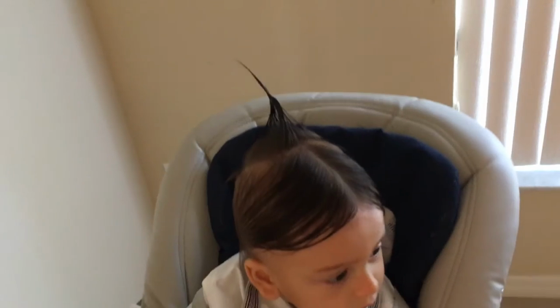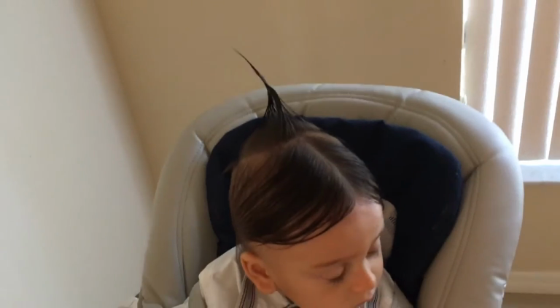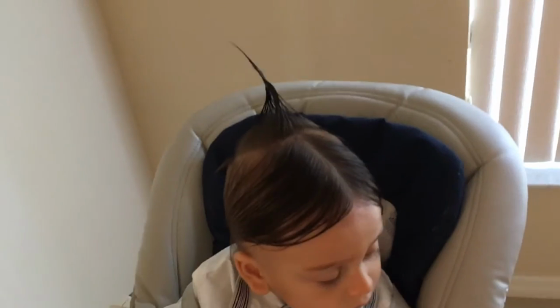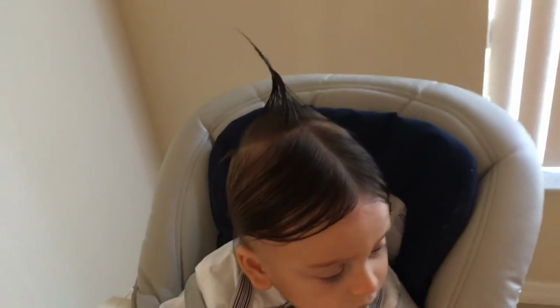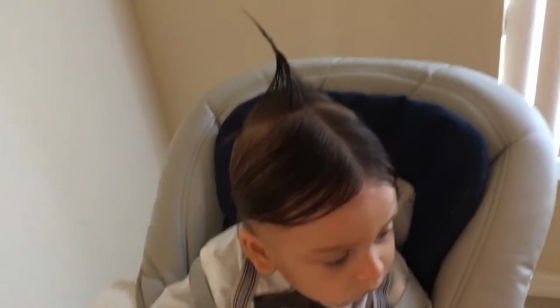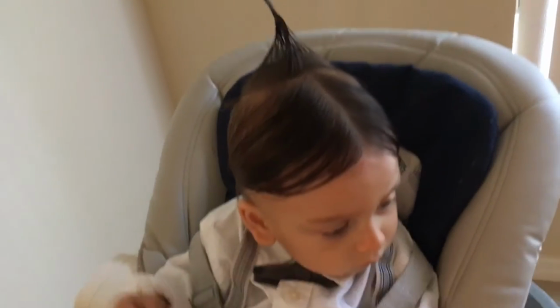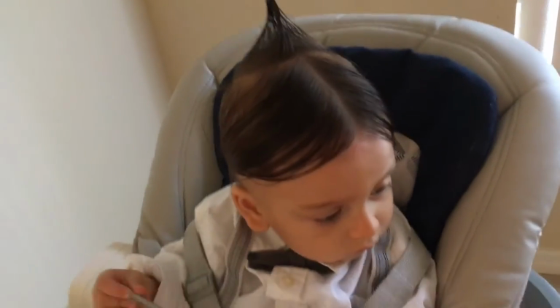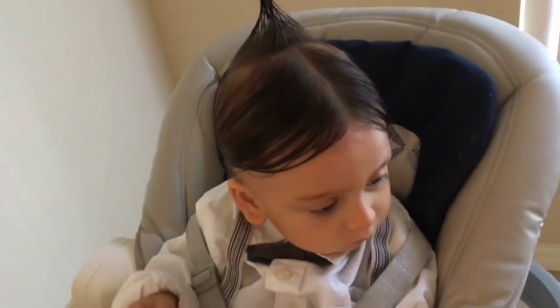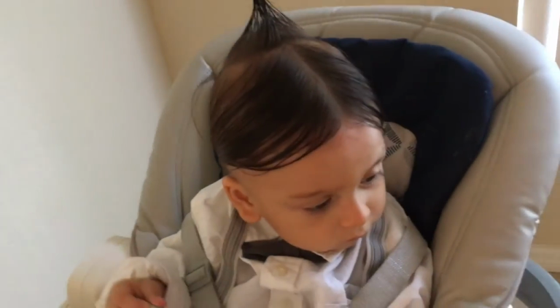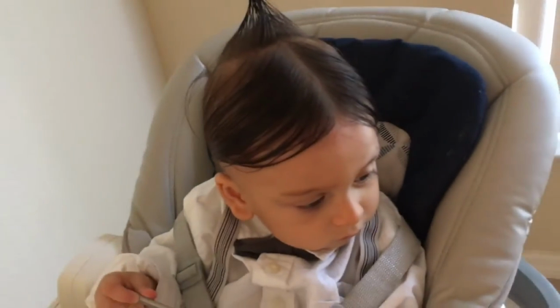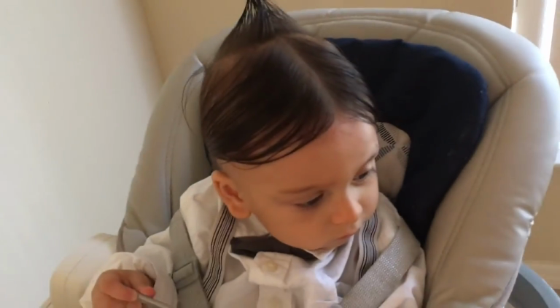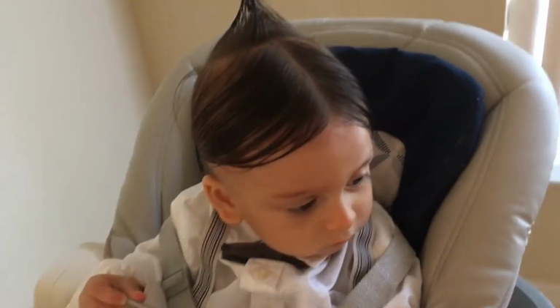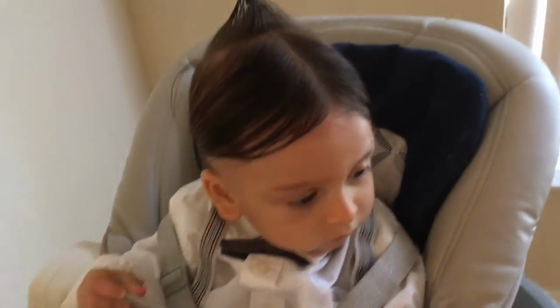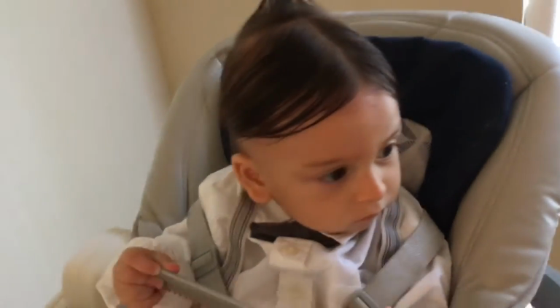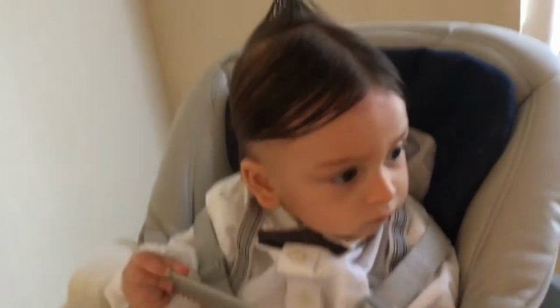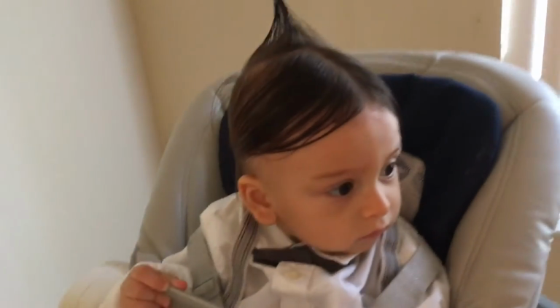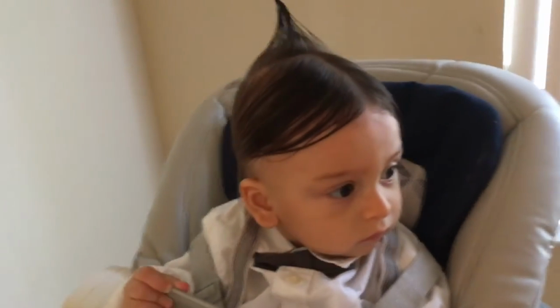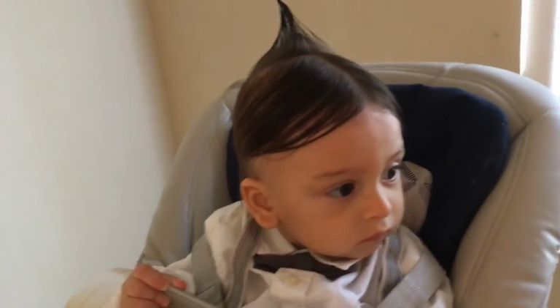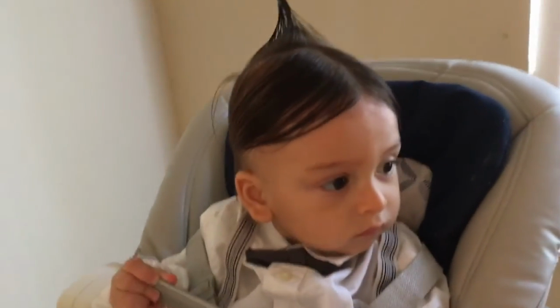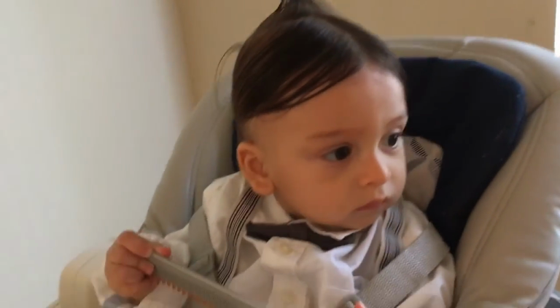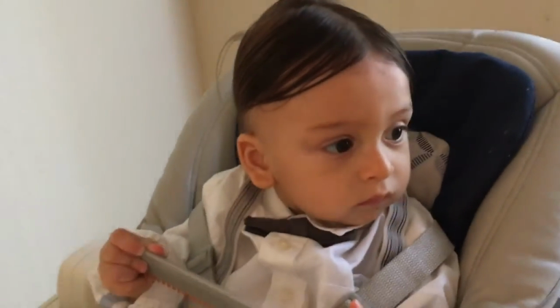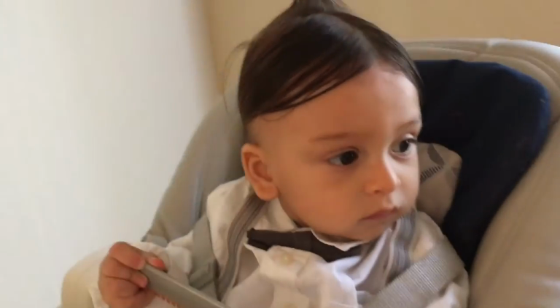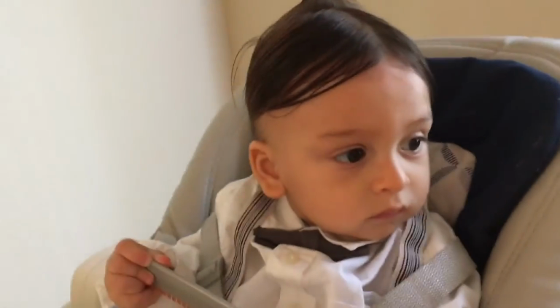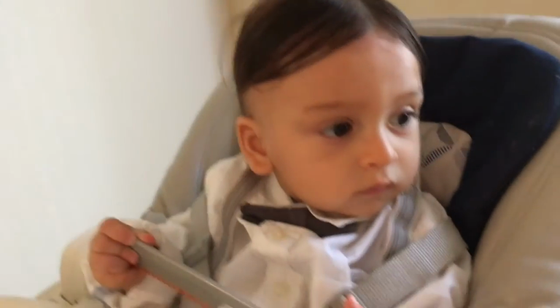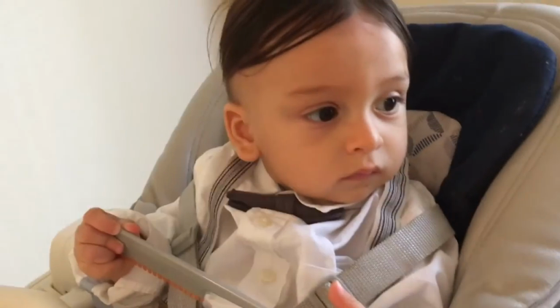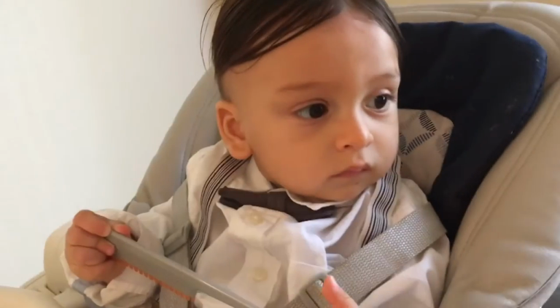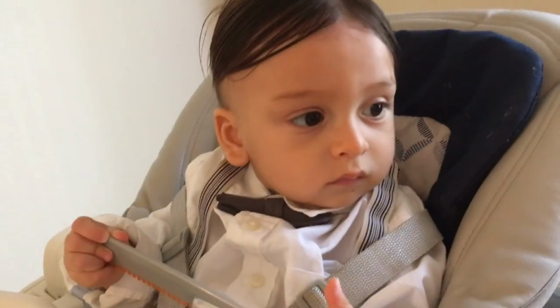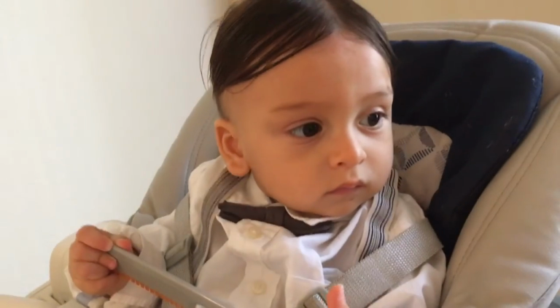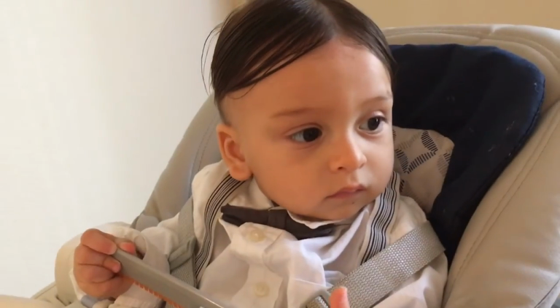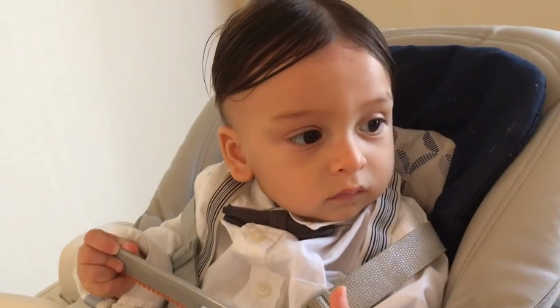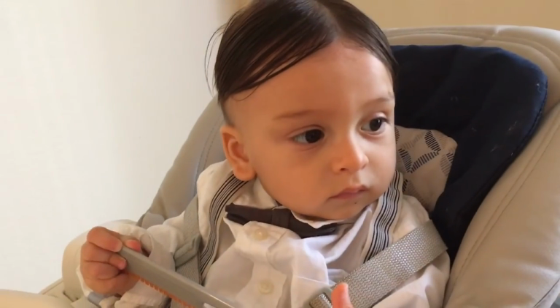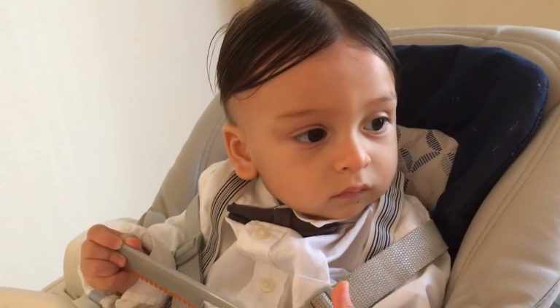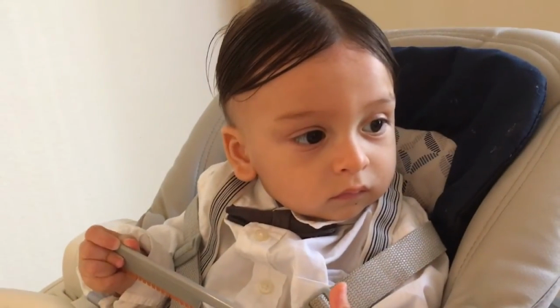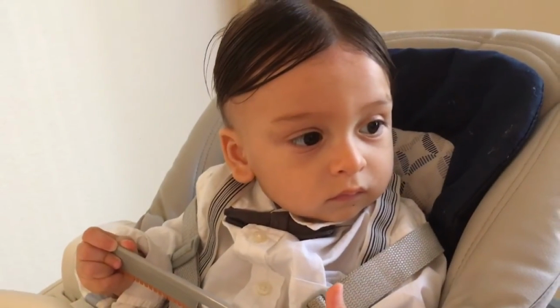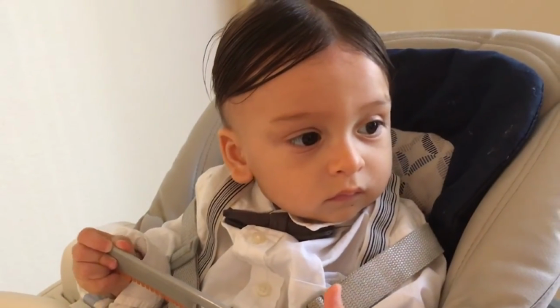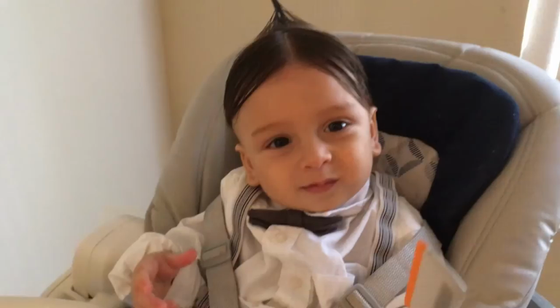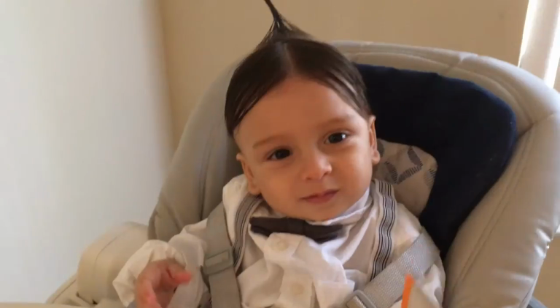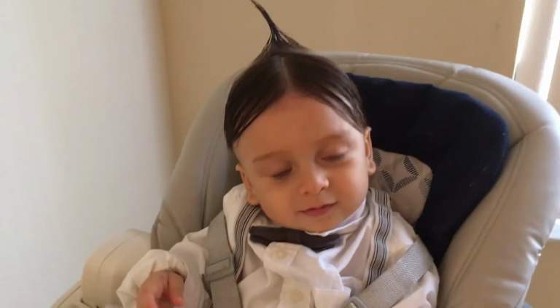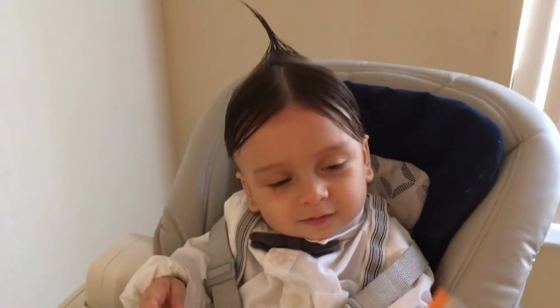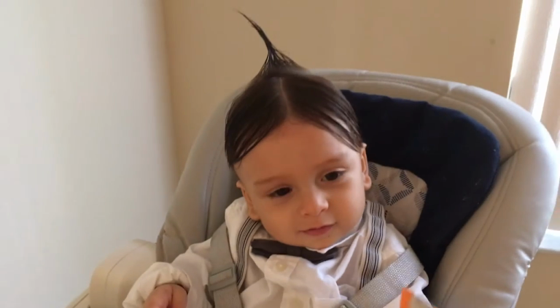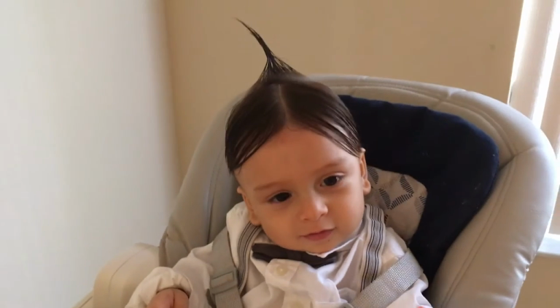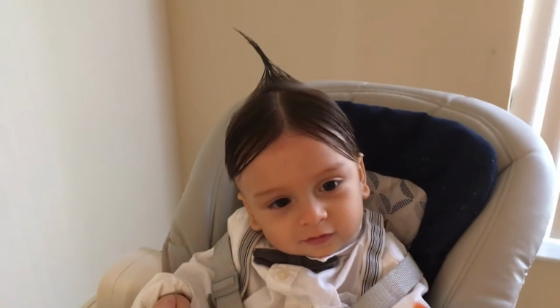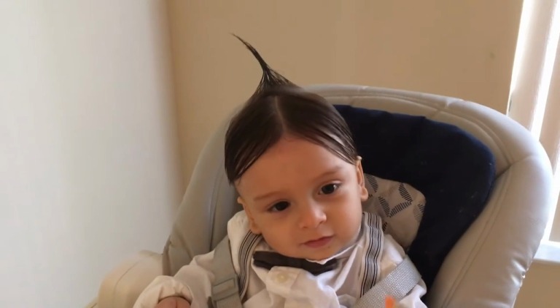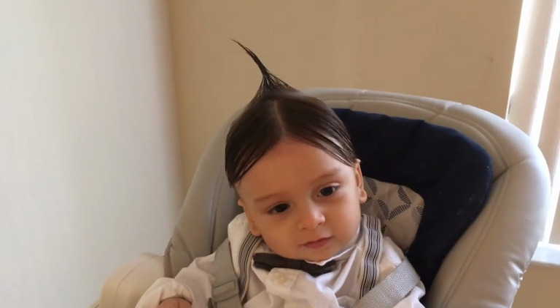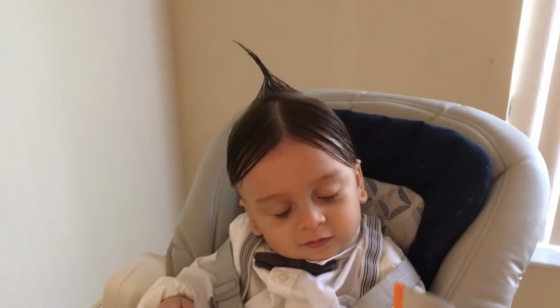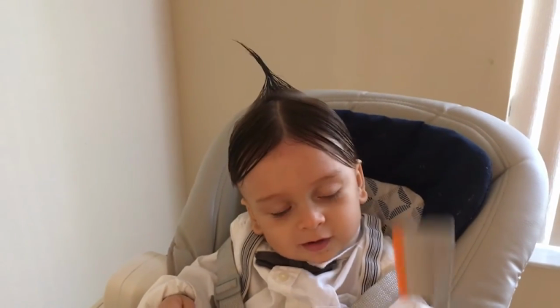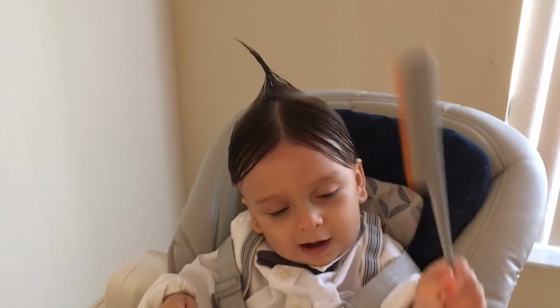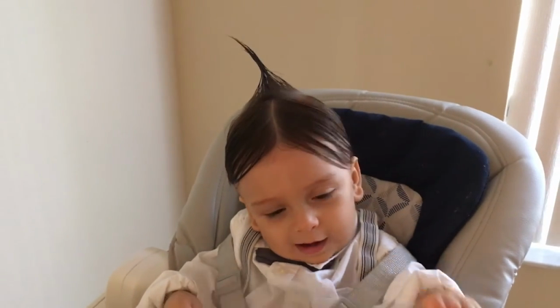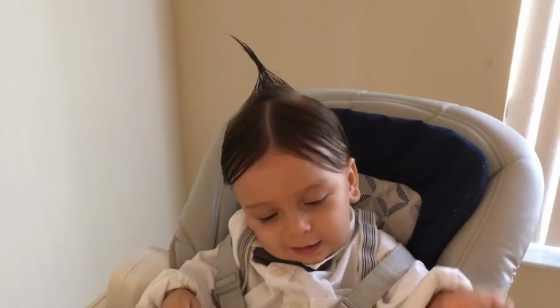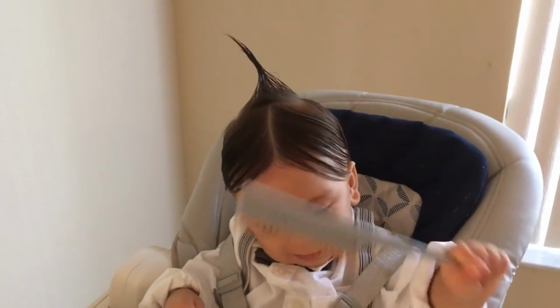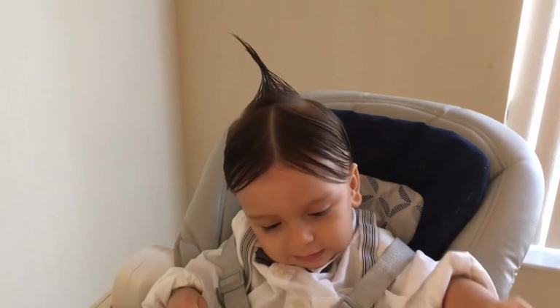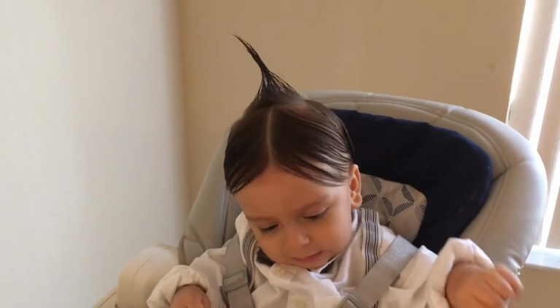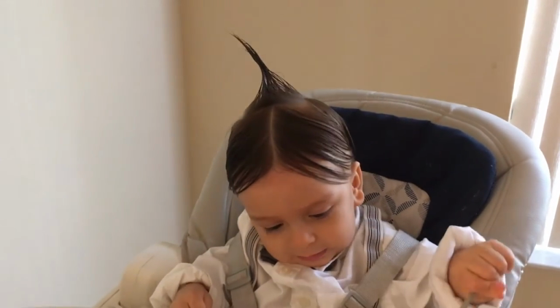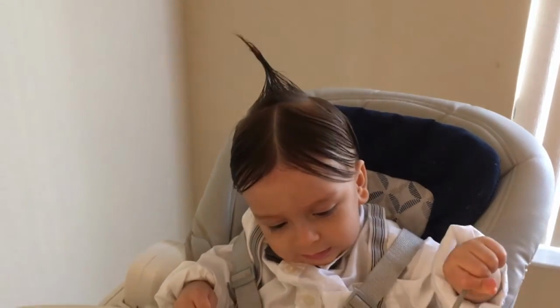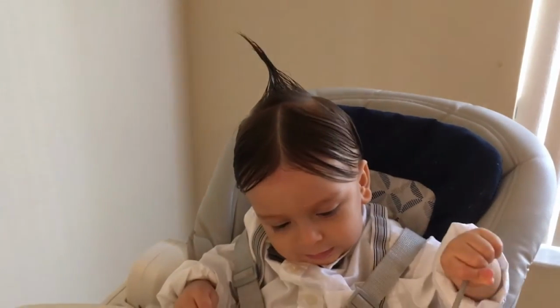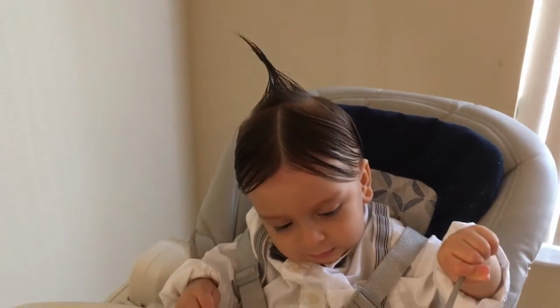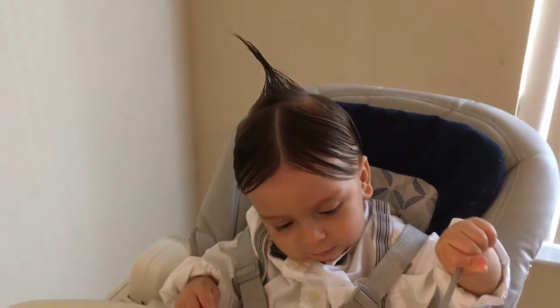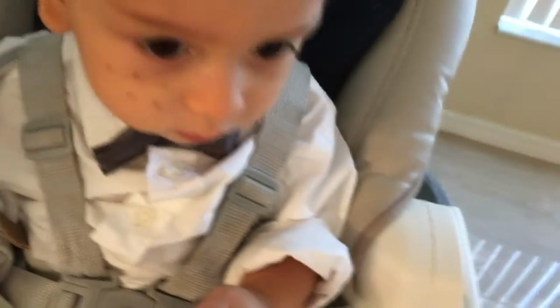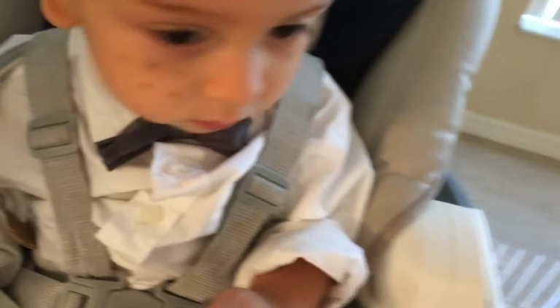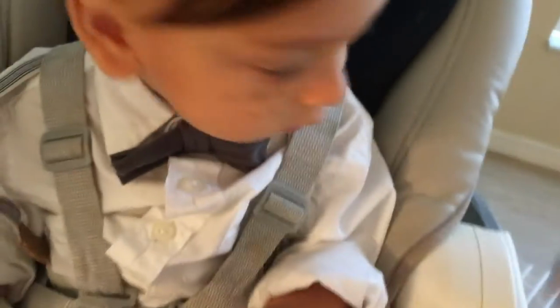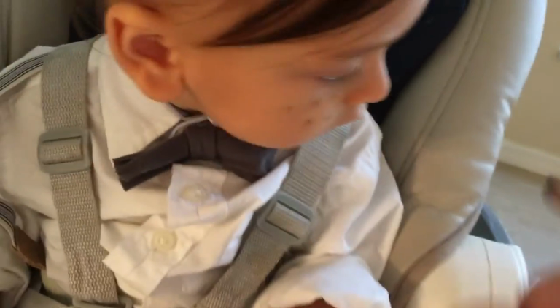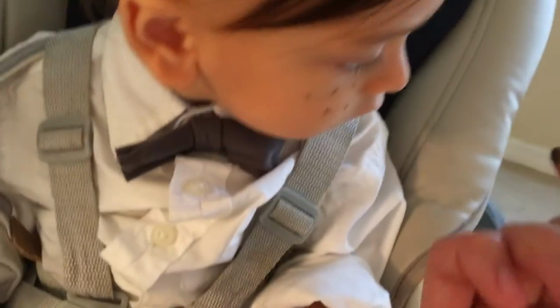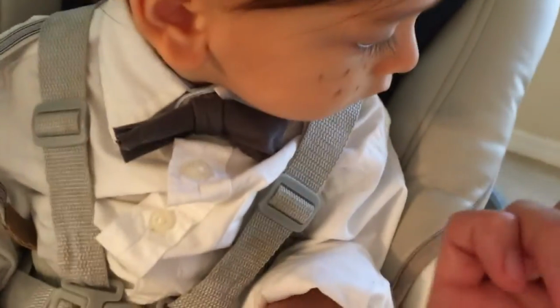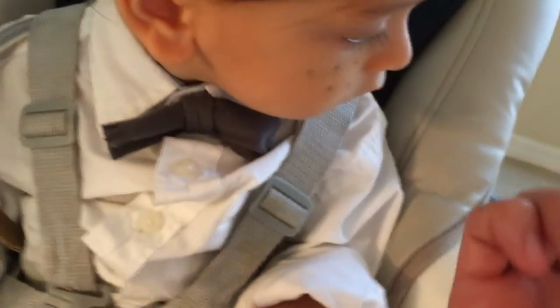So that's it for the hair! I also recommend gelling and spiking up the hair after you put the clothes on.